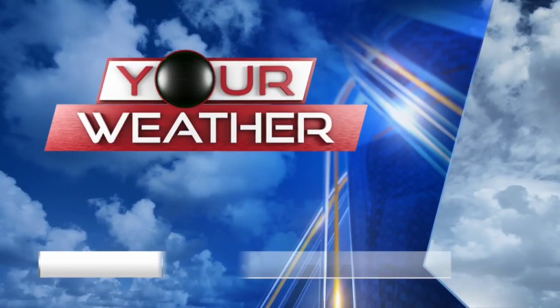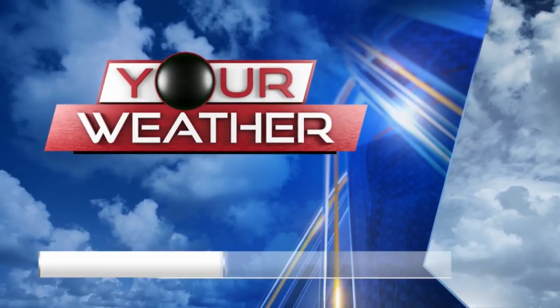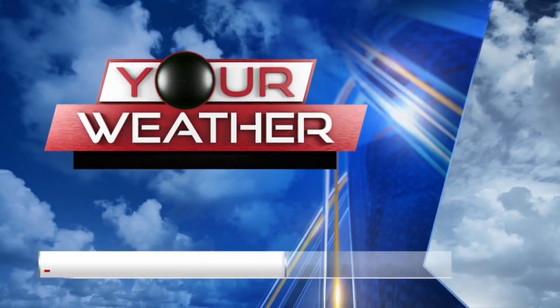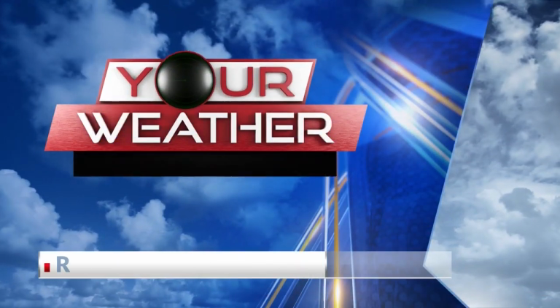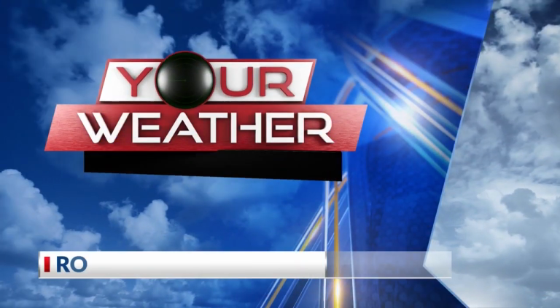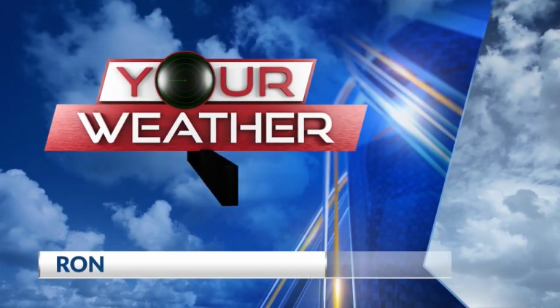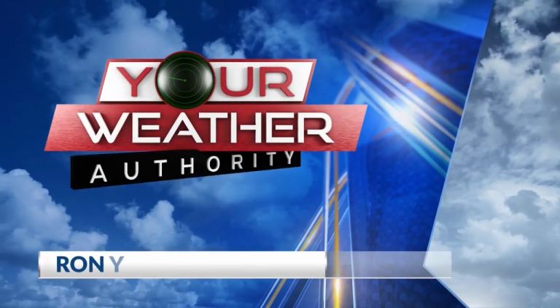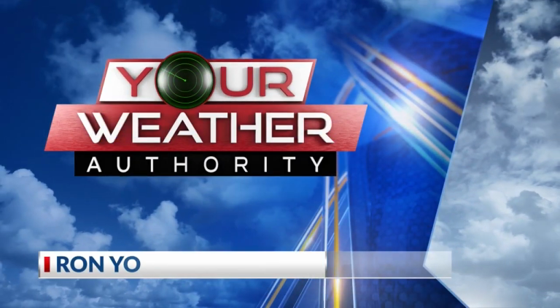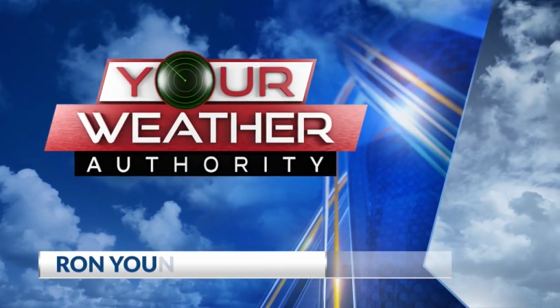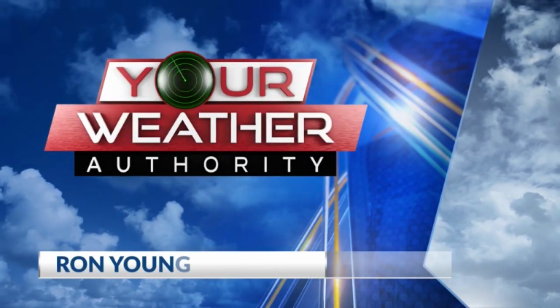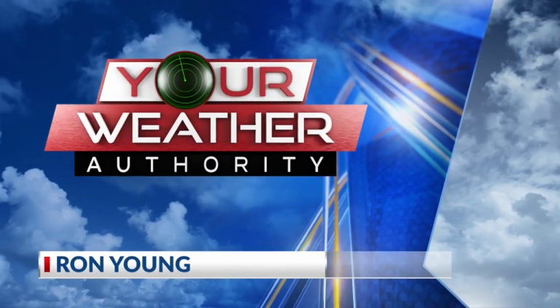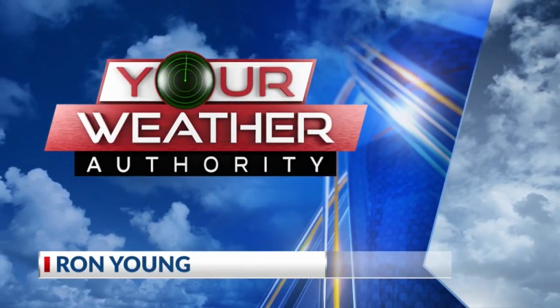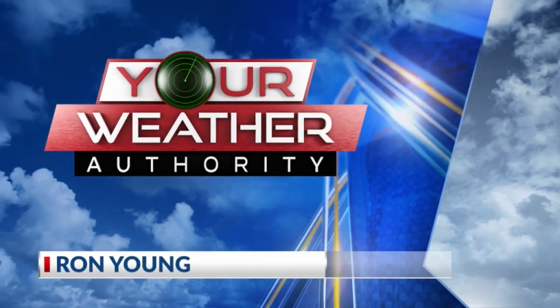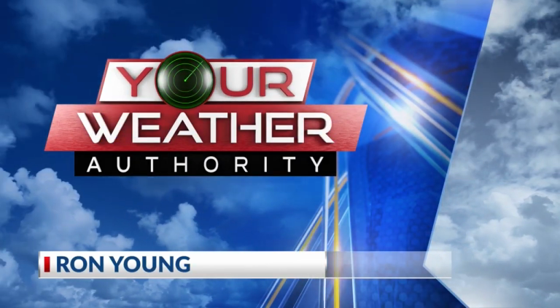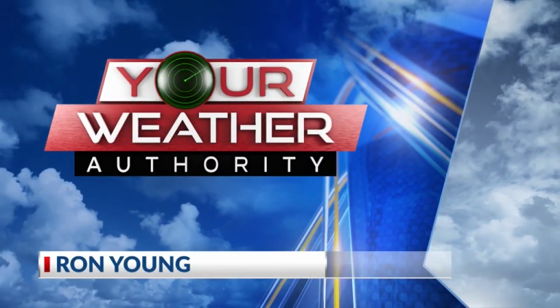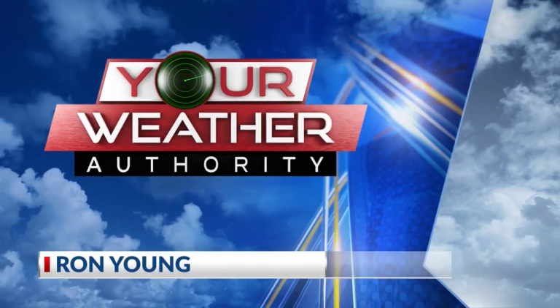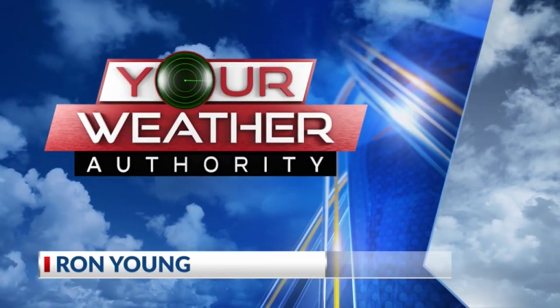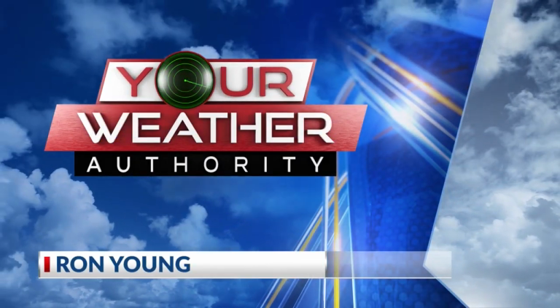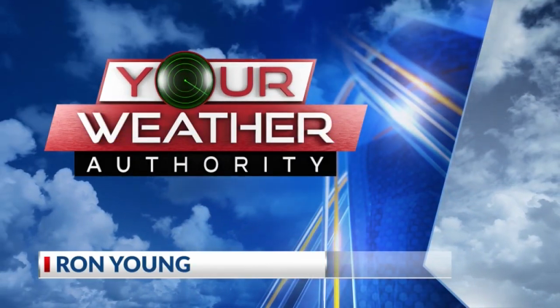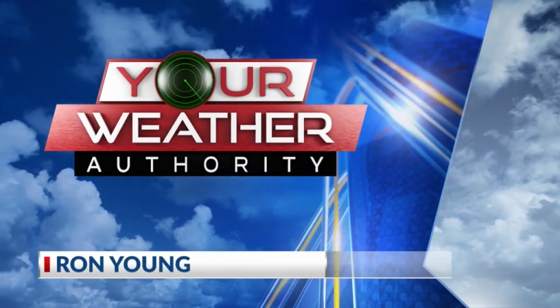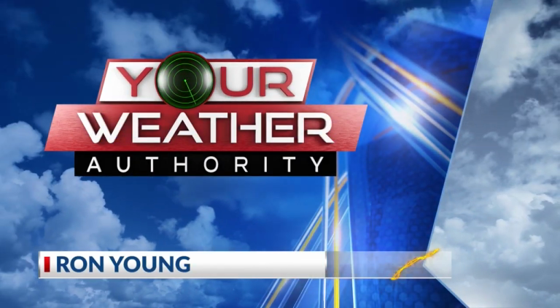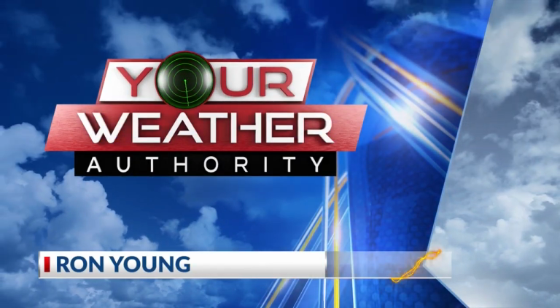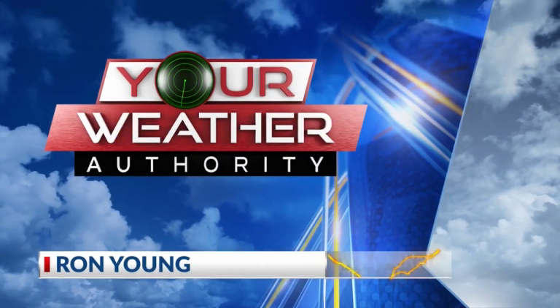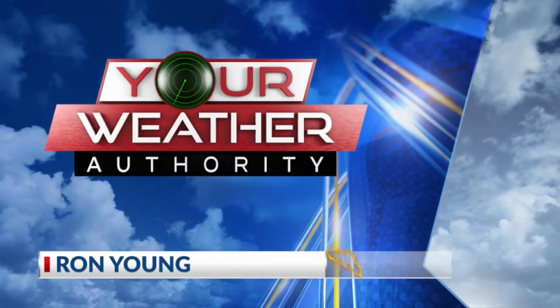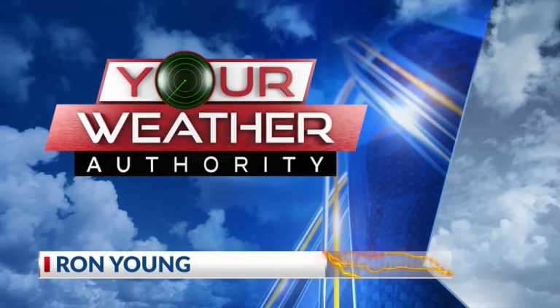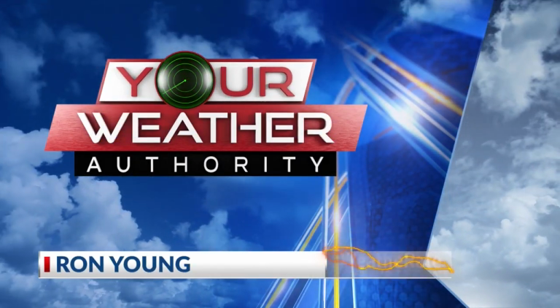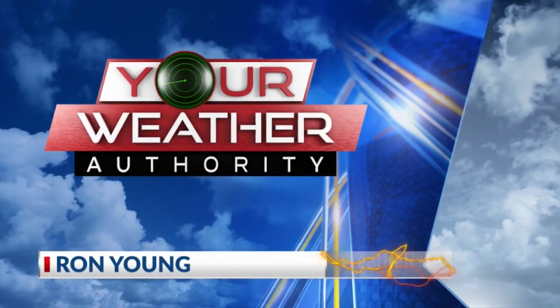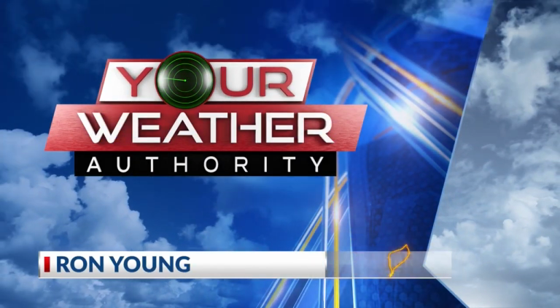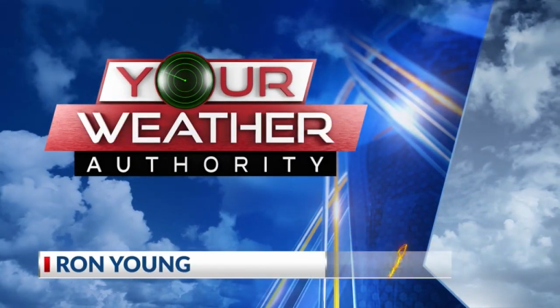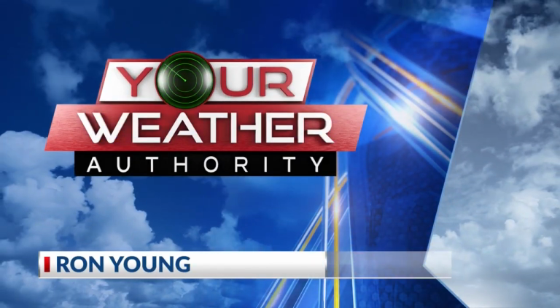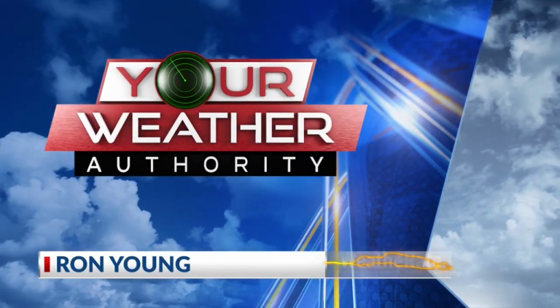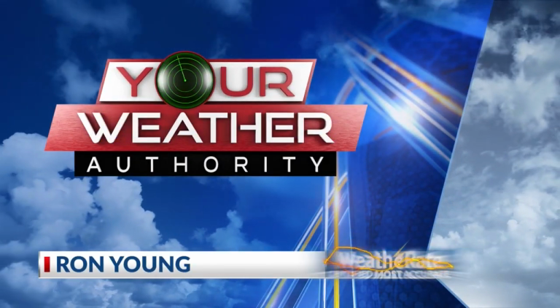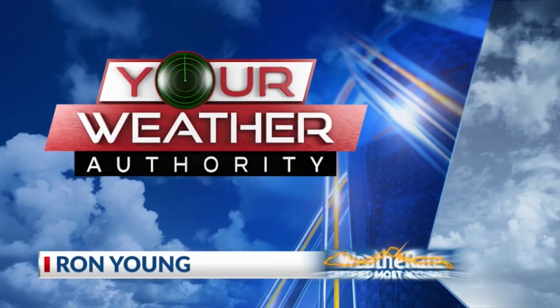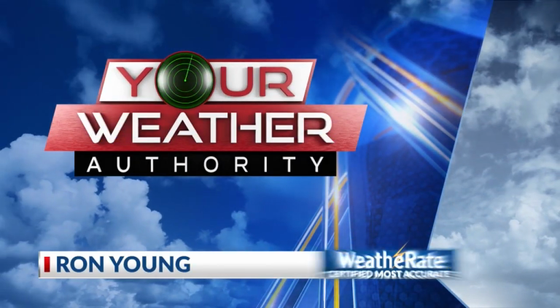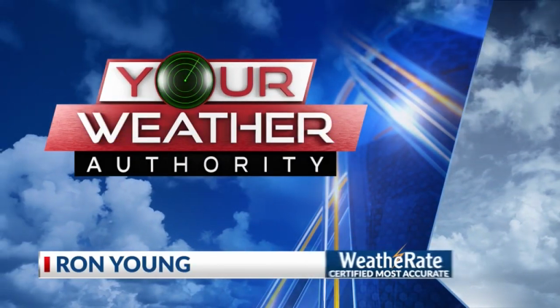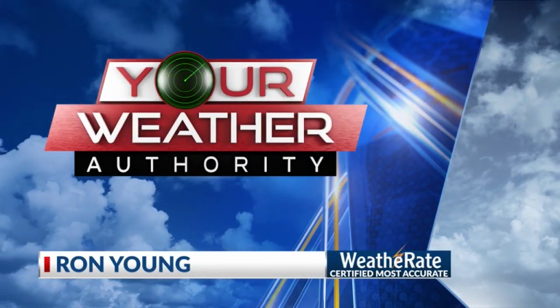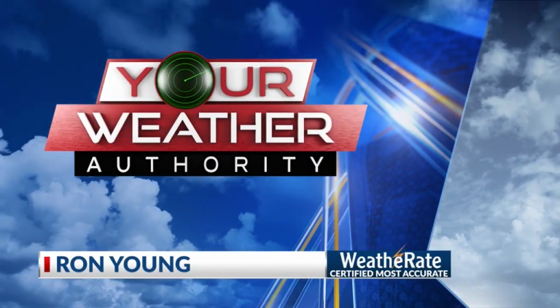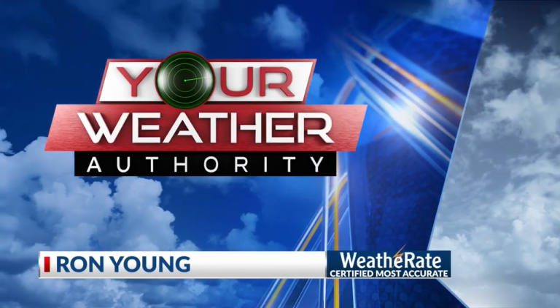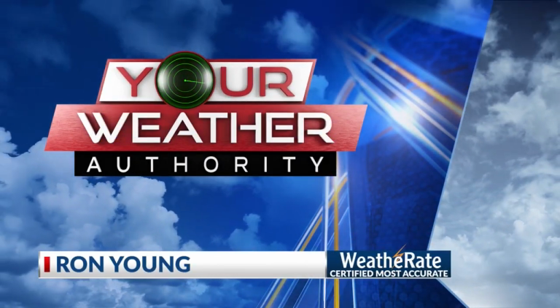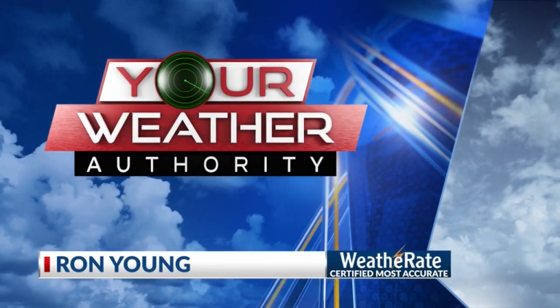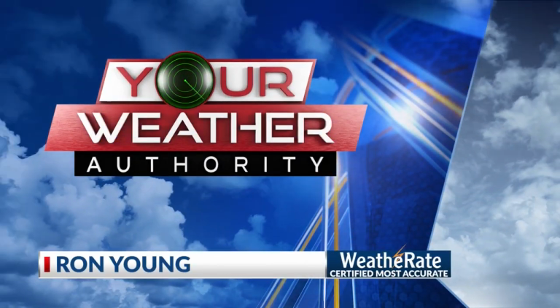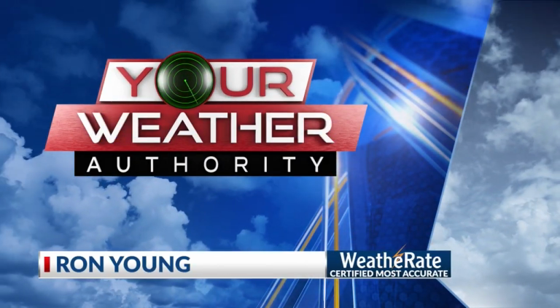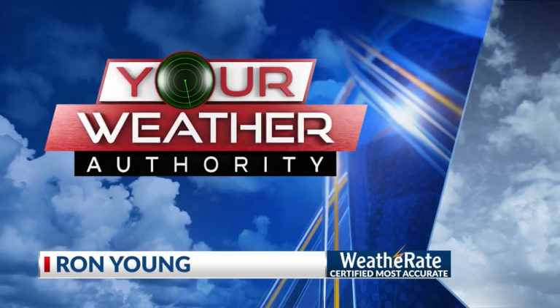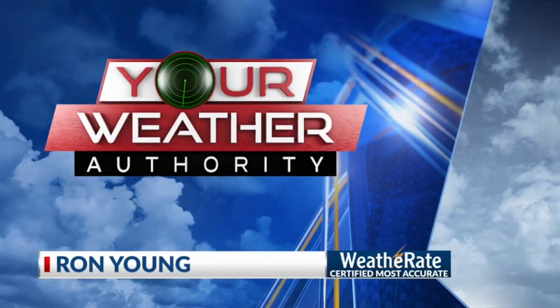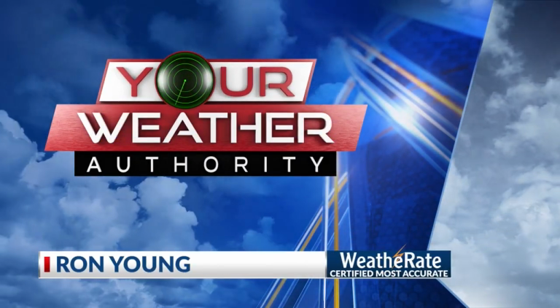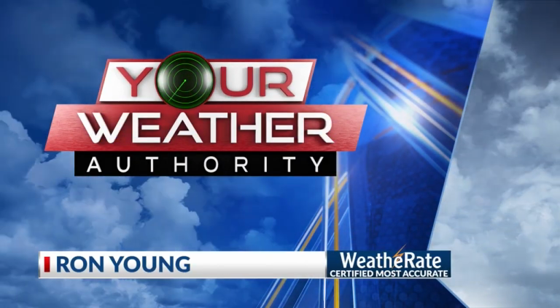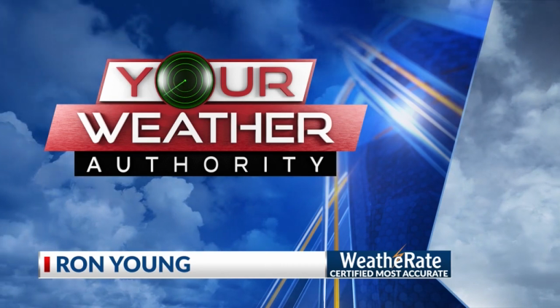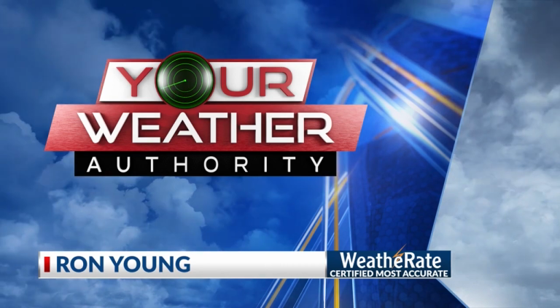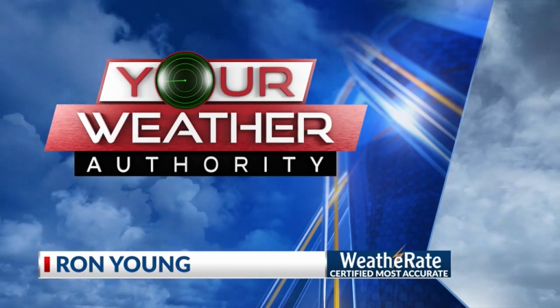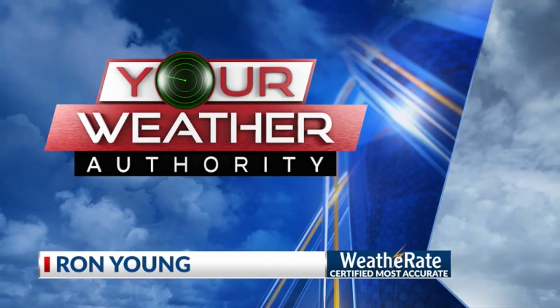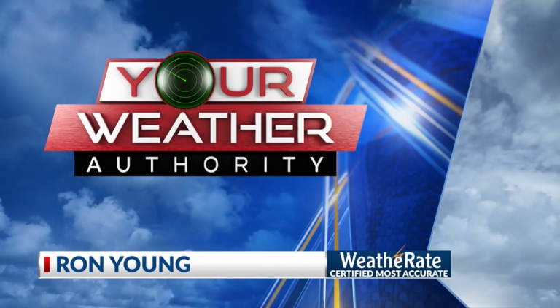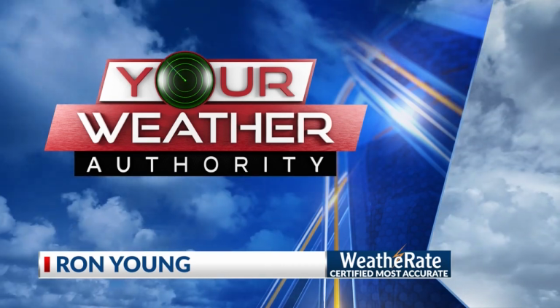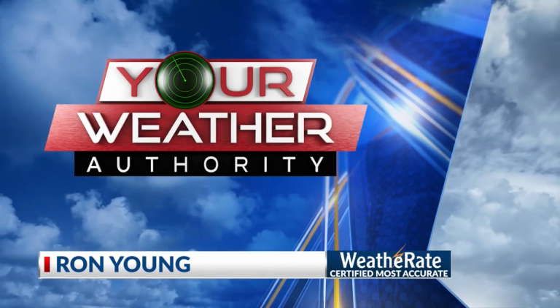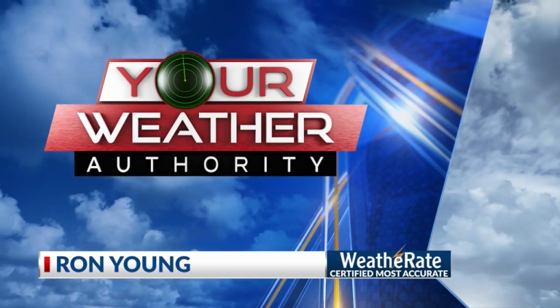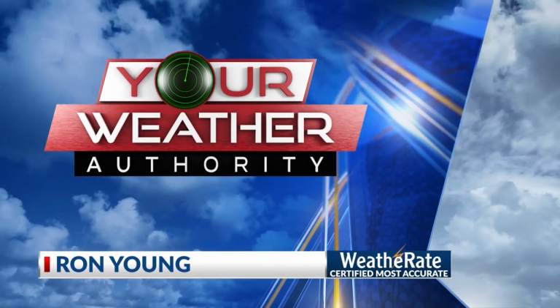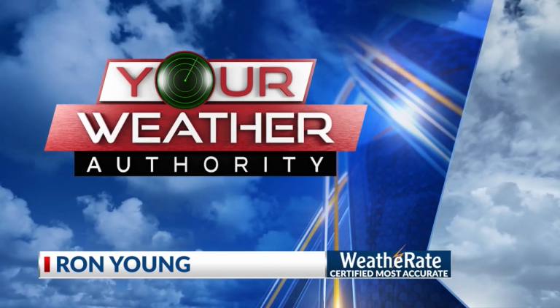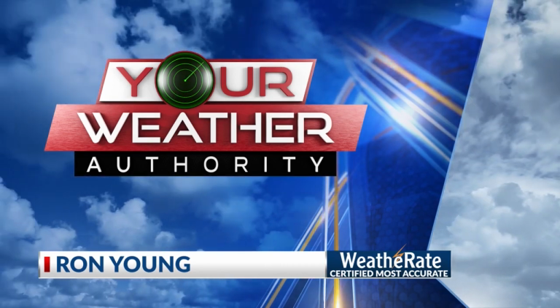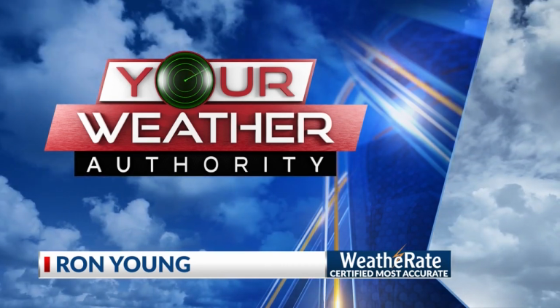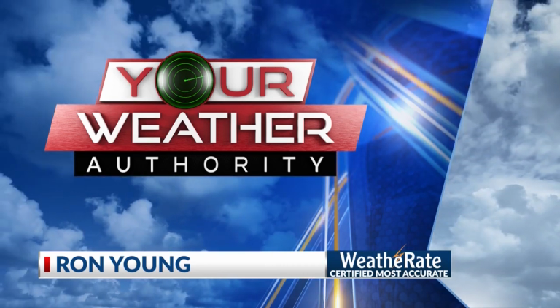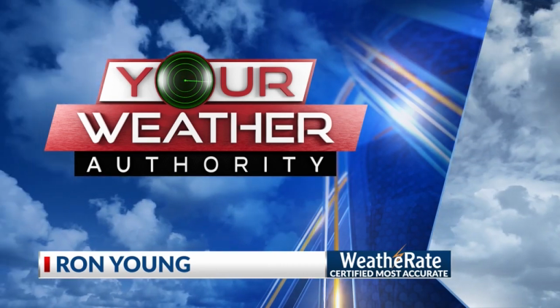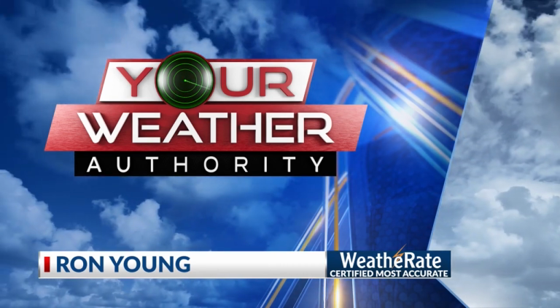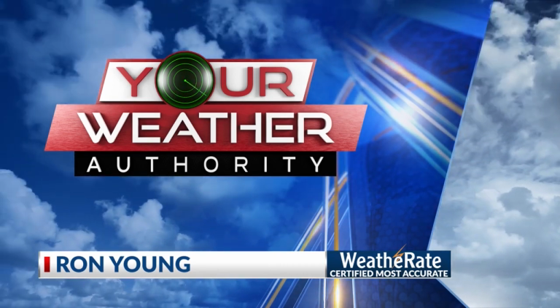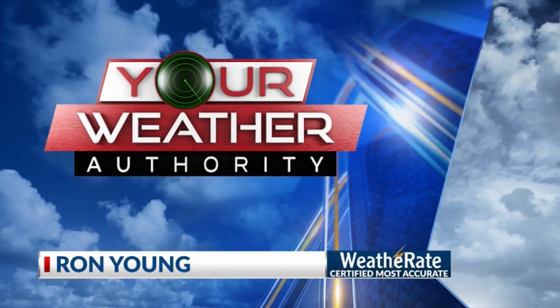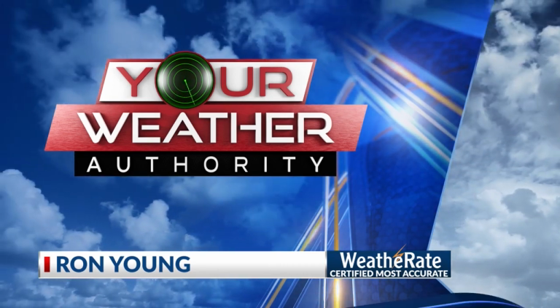And now, your weather authority, Ron Young, certified the most accurate forecast in the Arklatex.